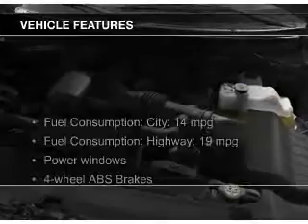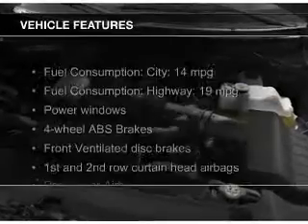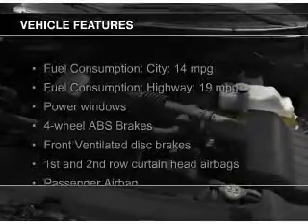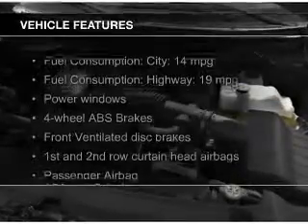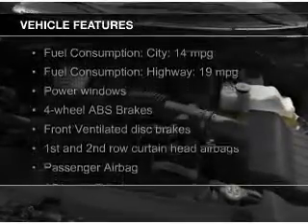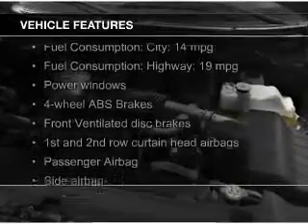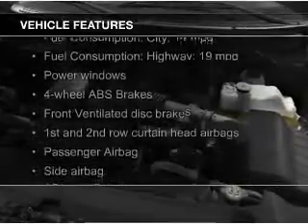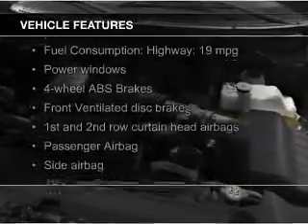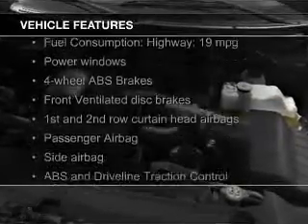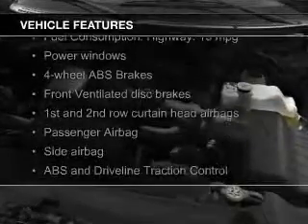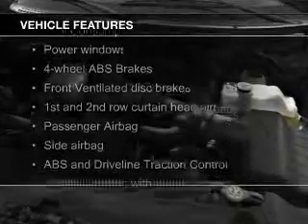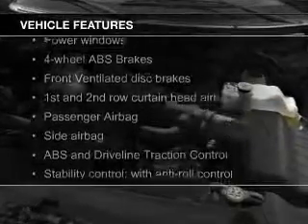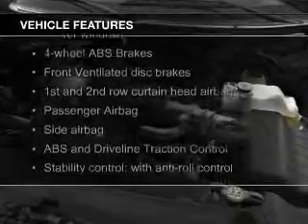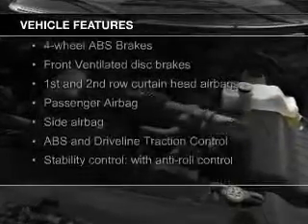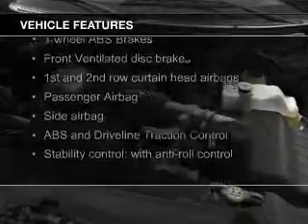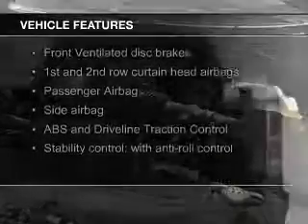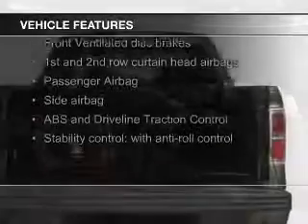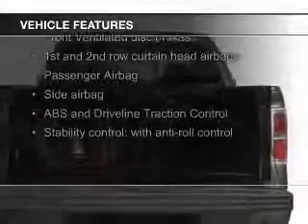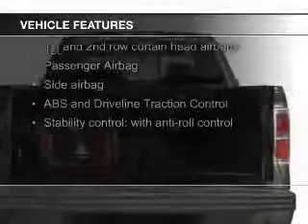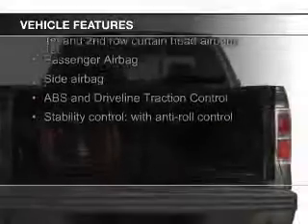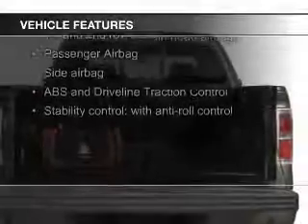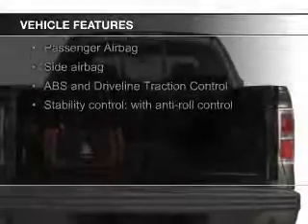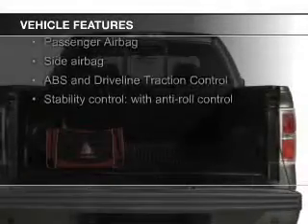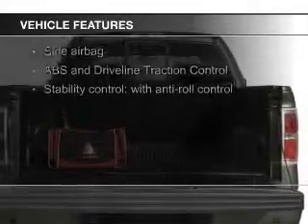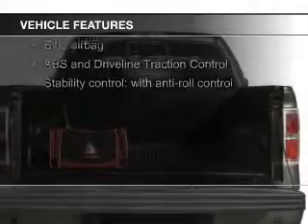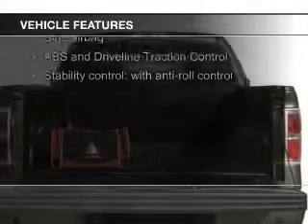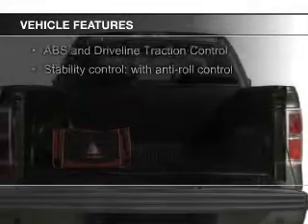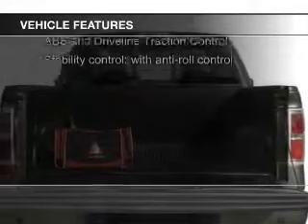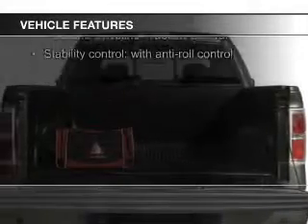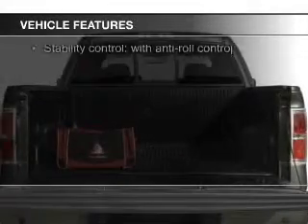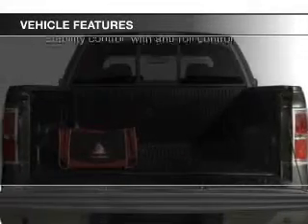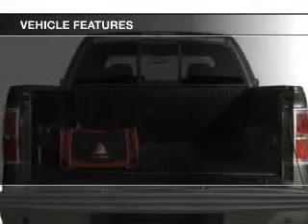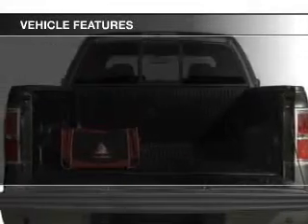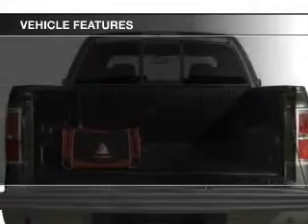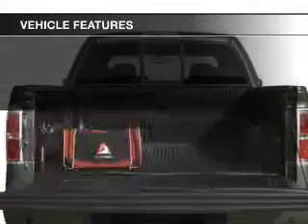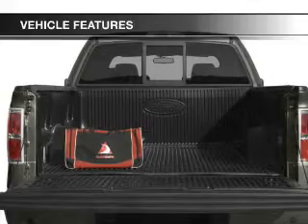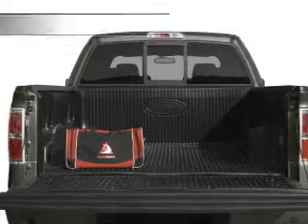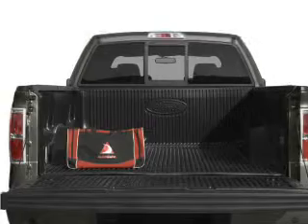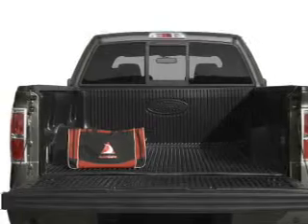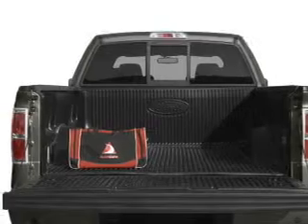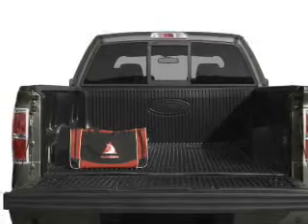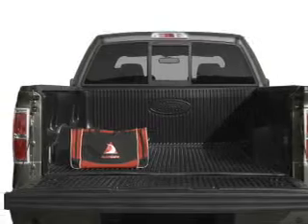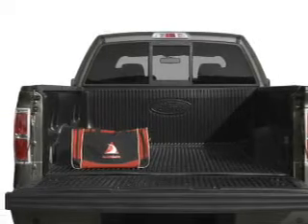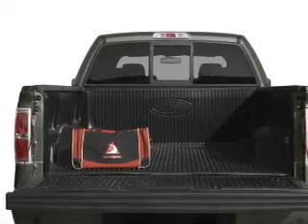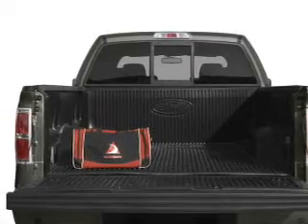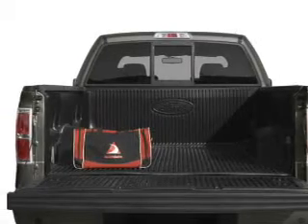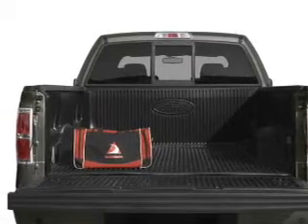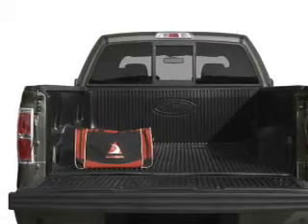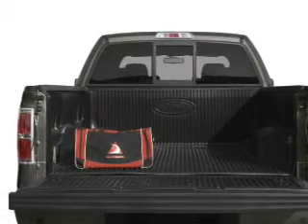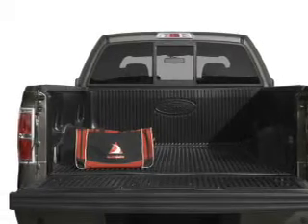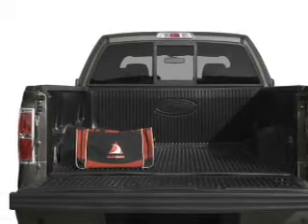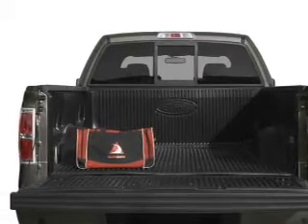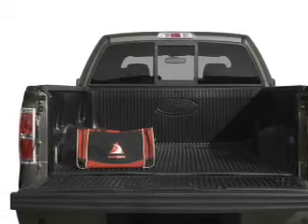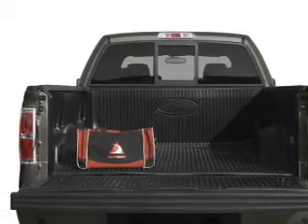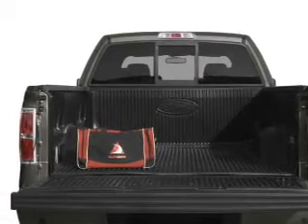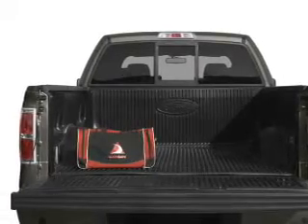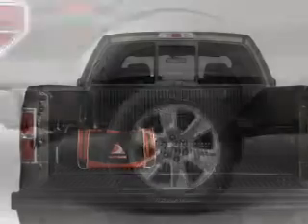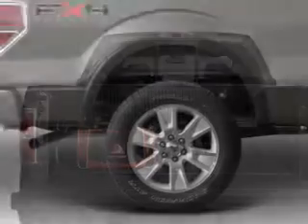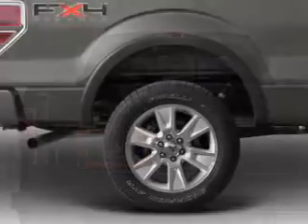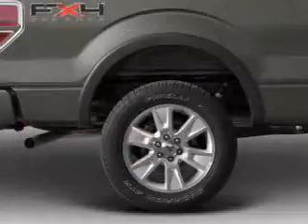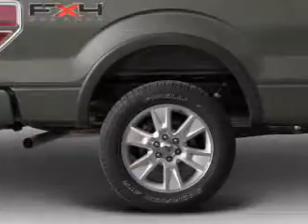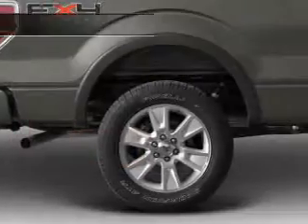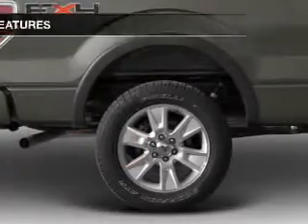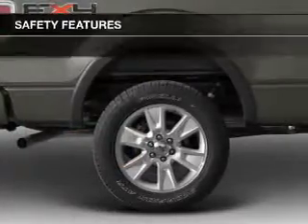The features include aluminum rims, an alarm system, split rear seats, power windows, and power steering.